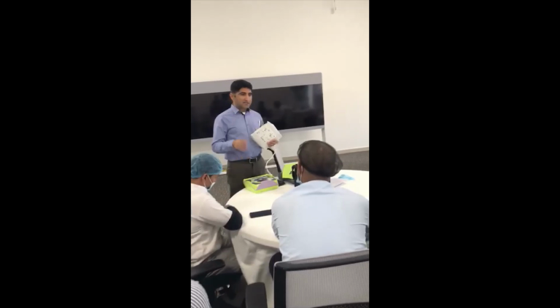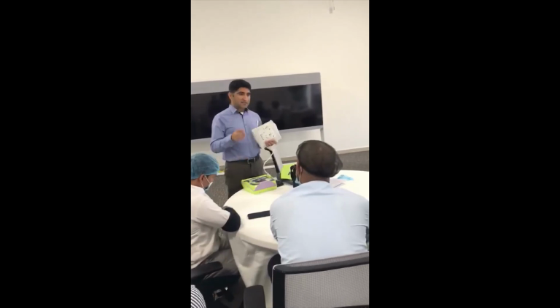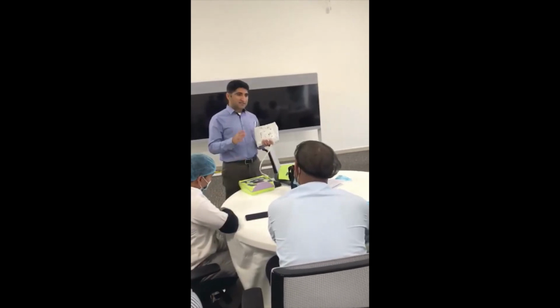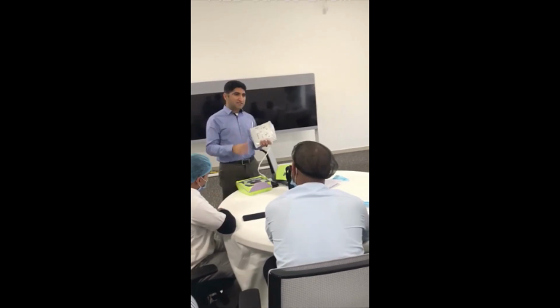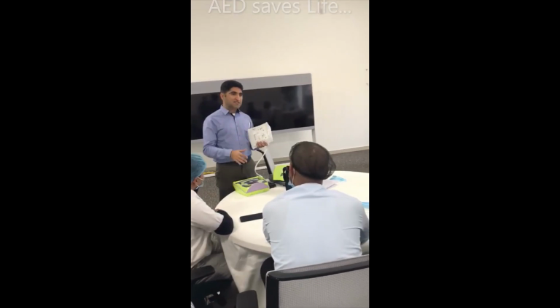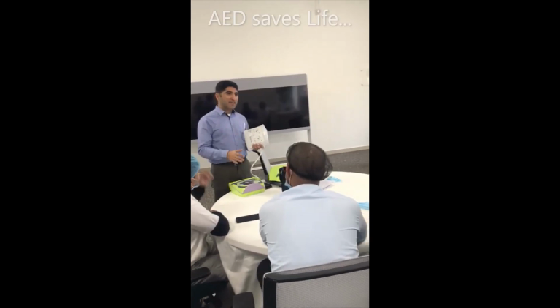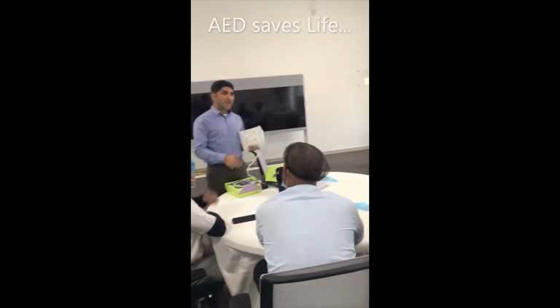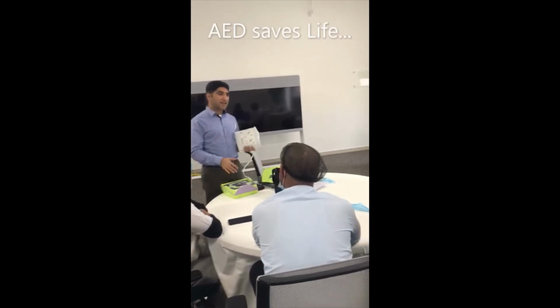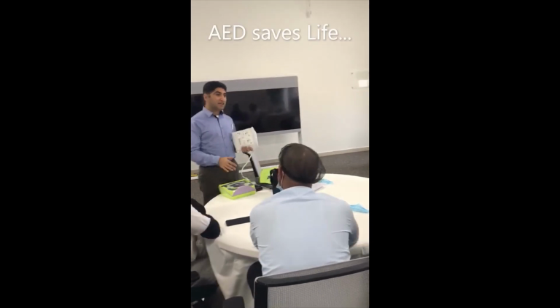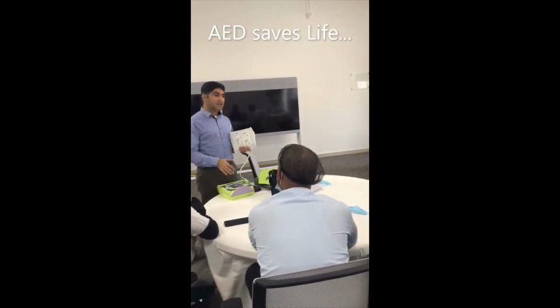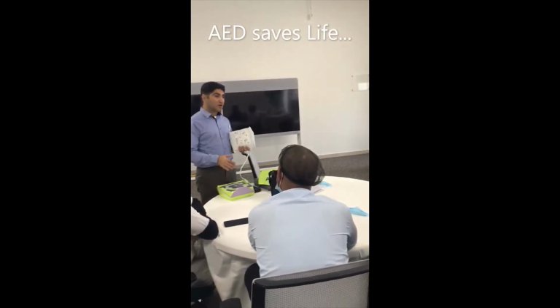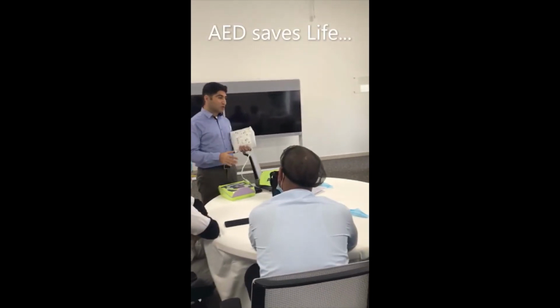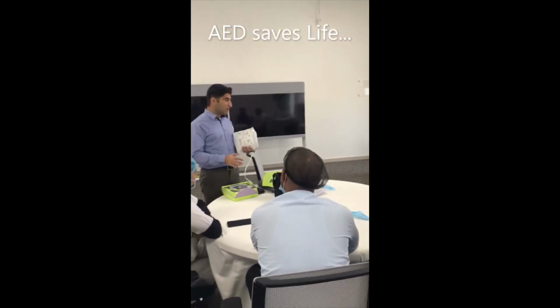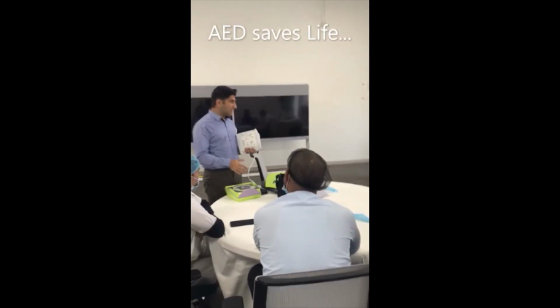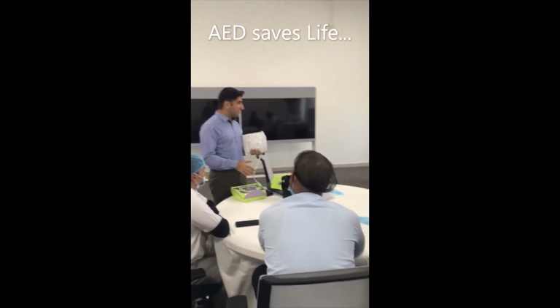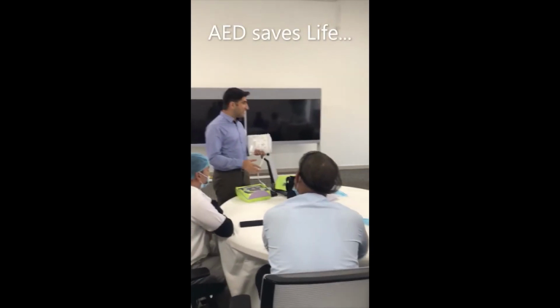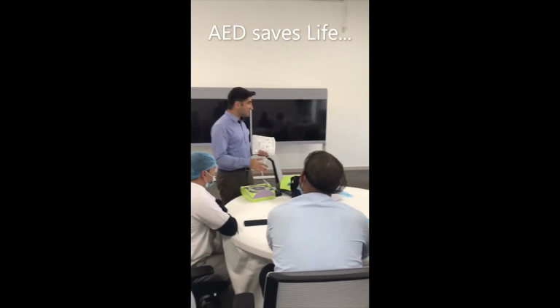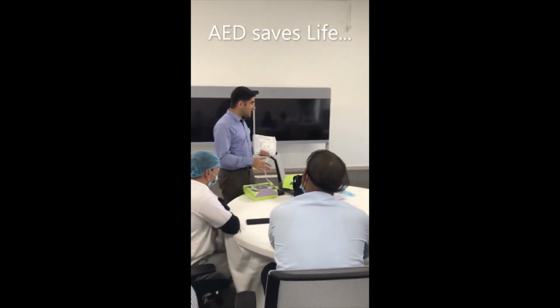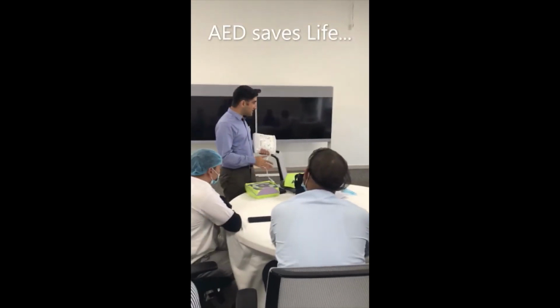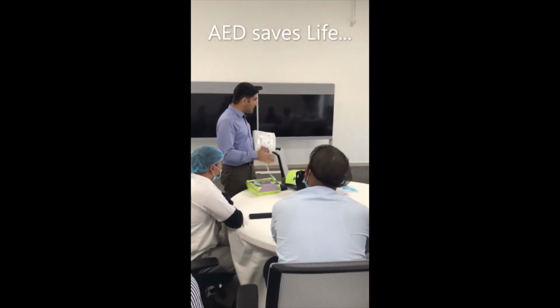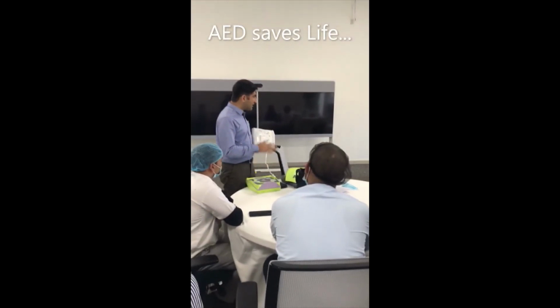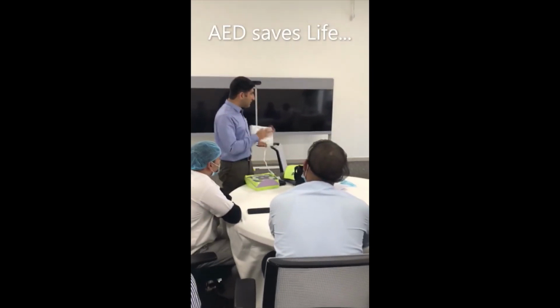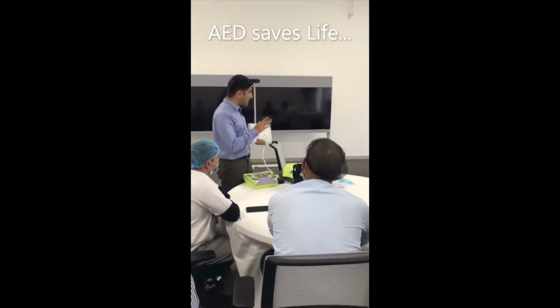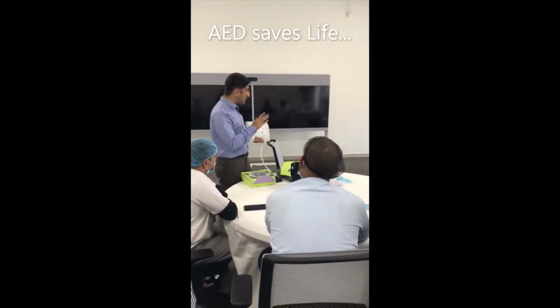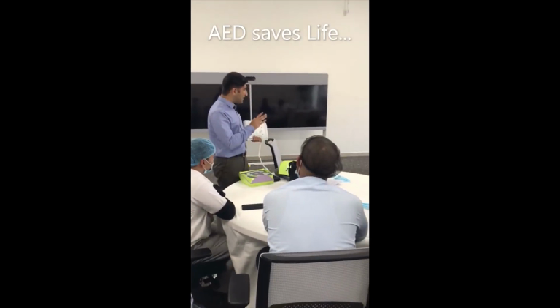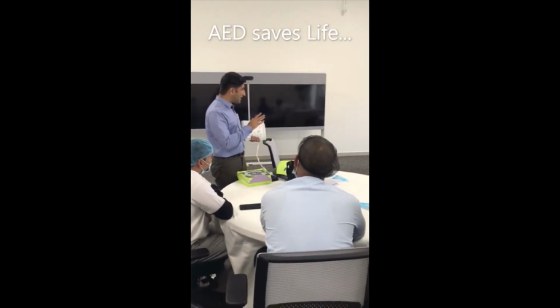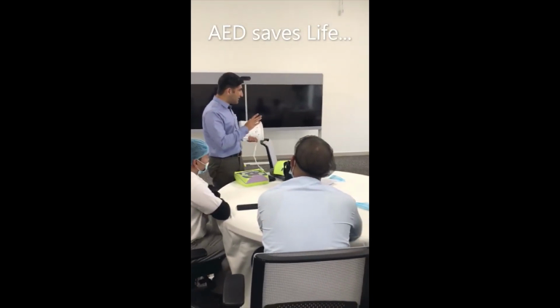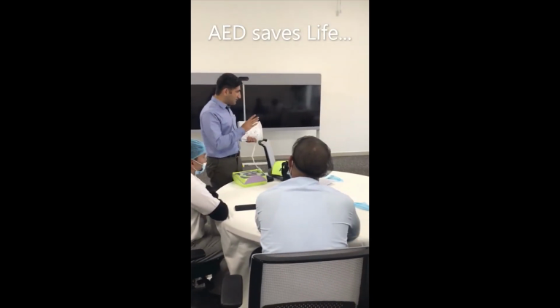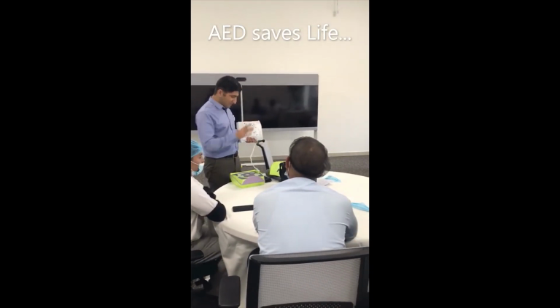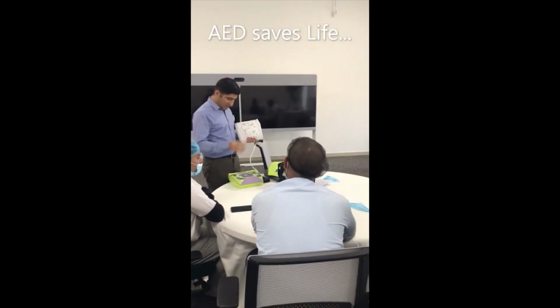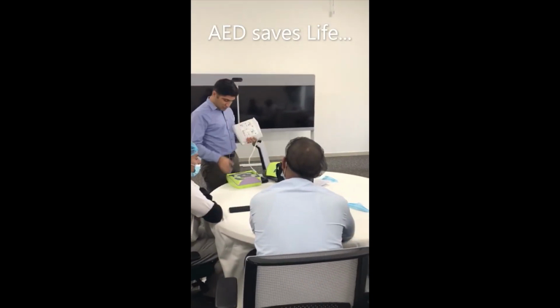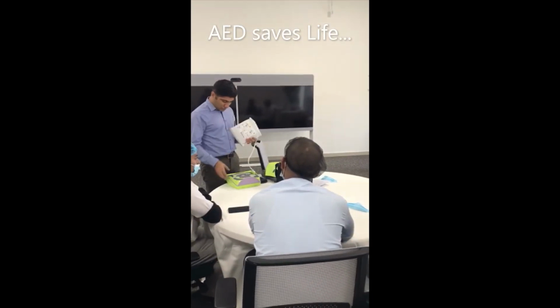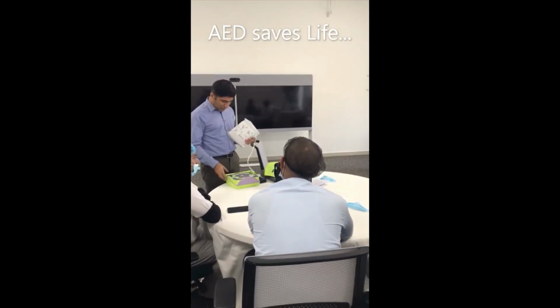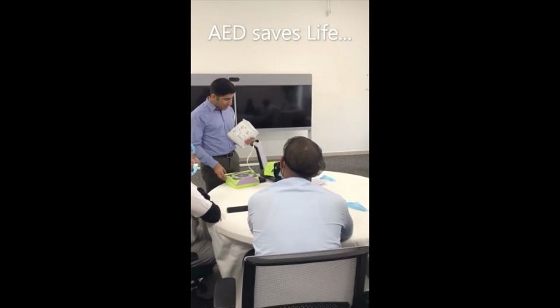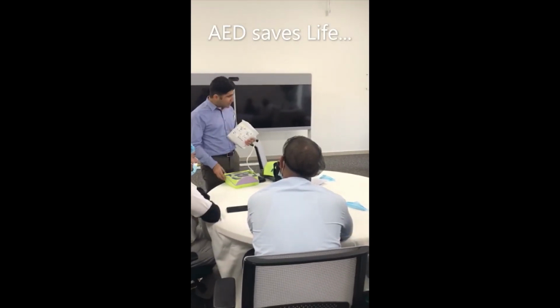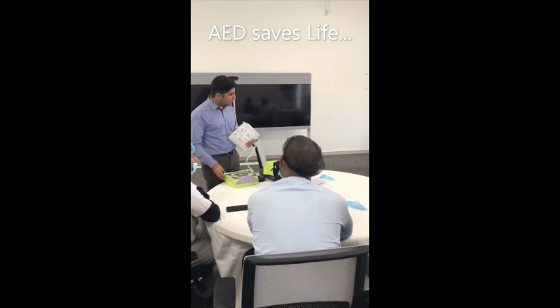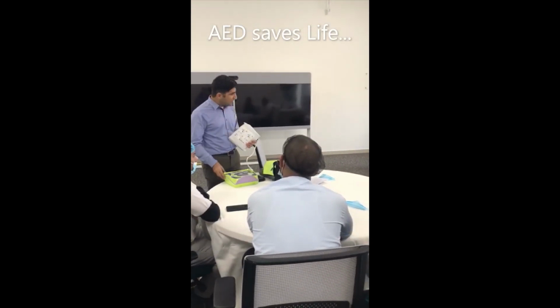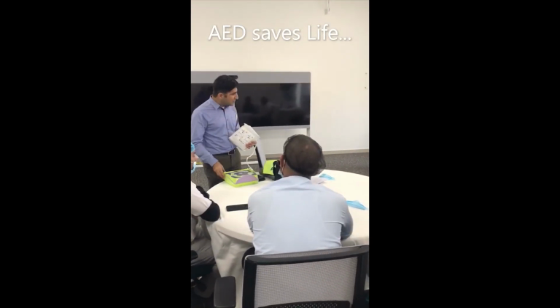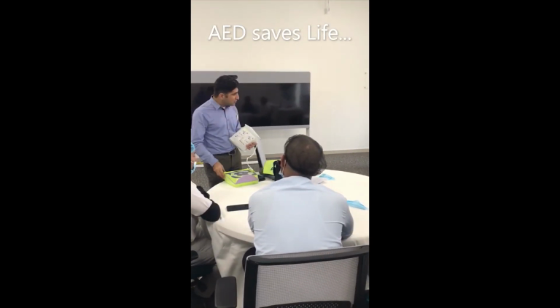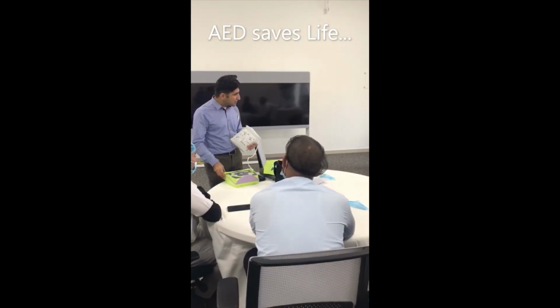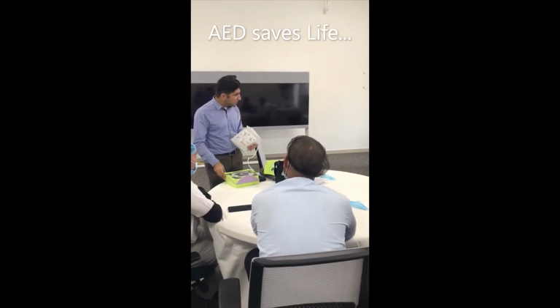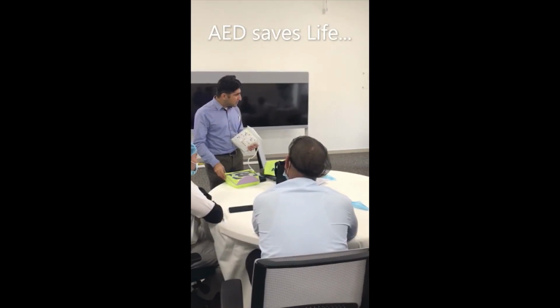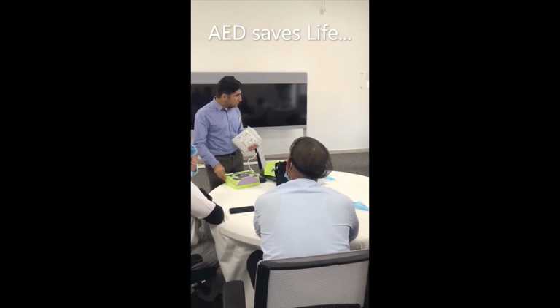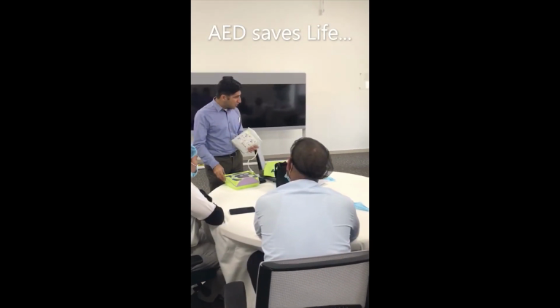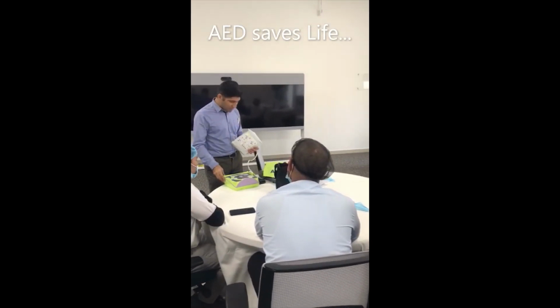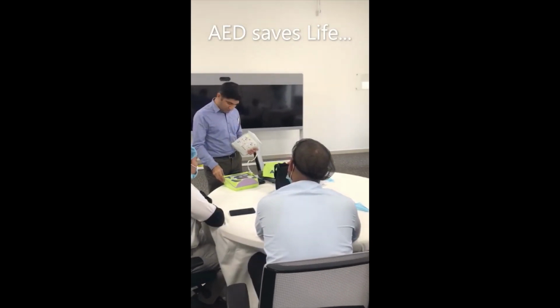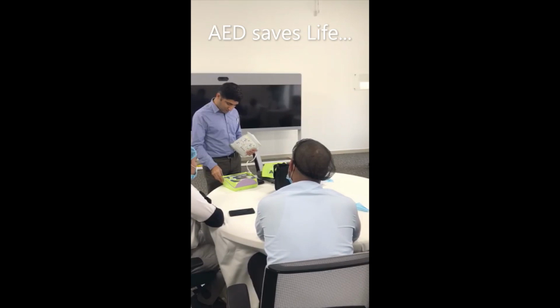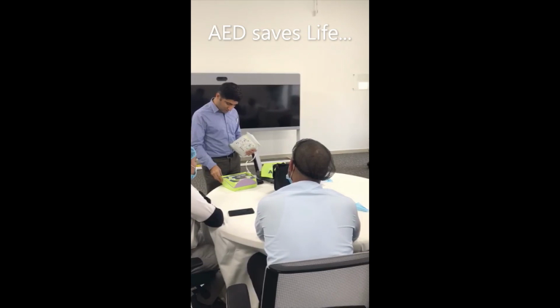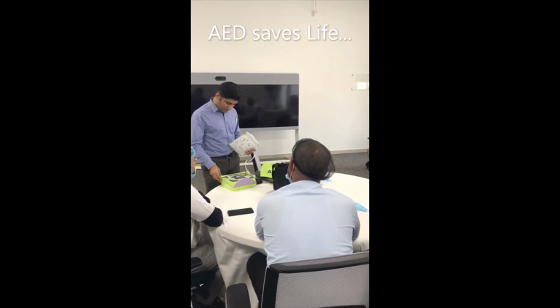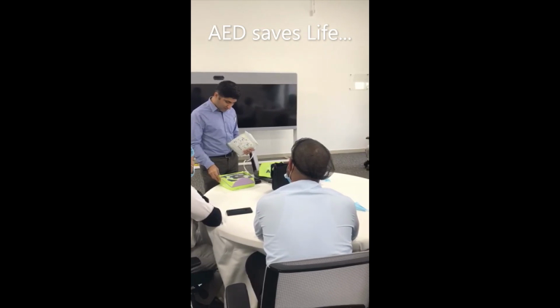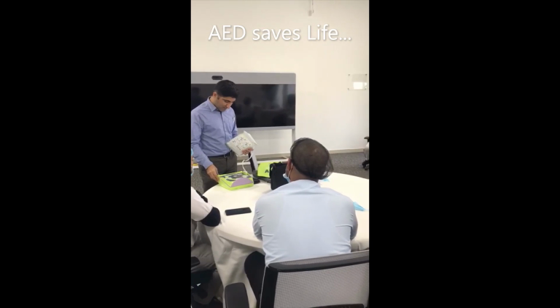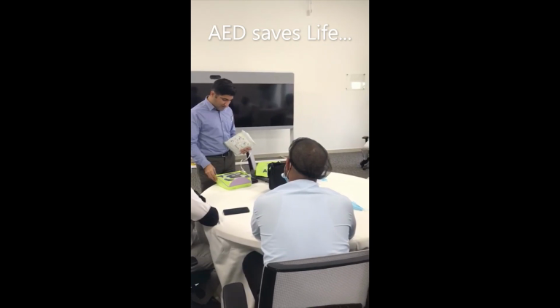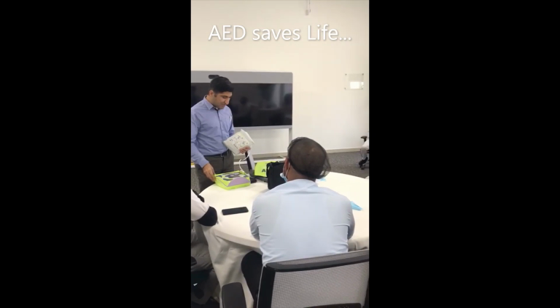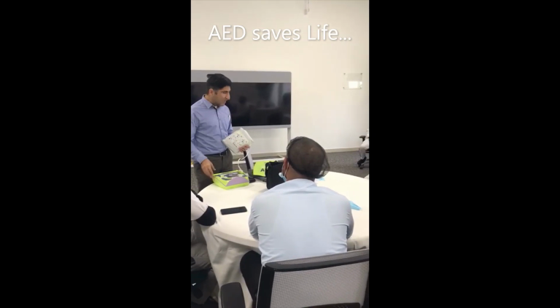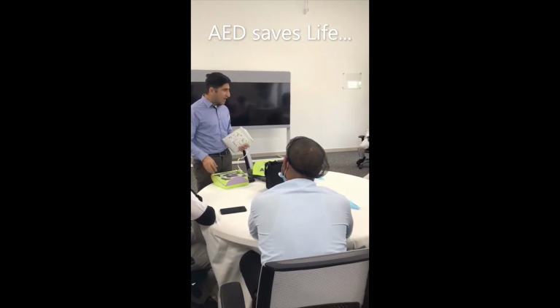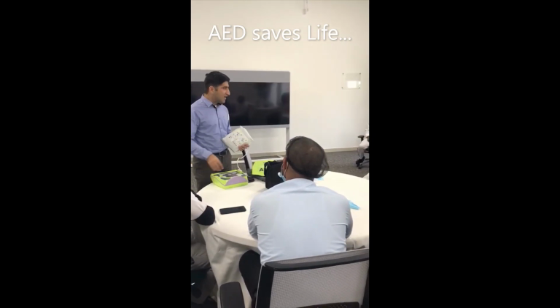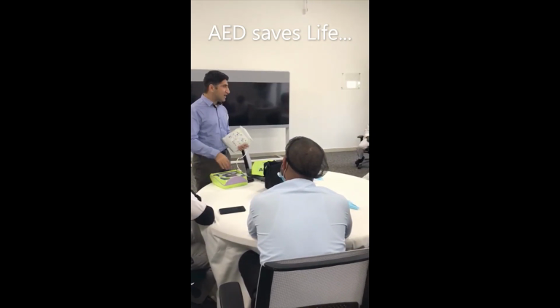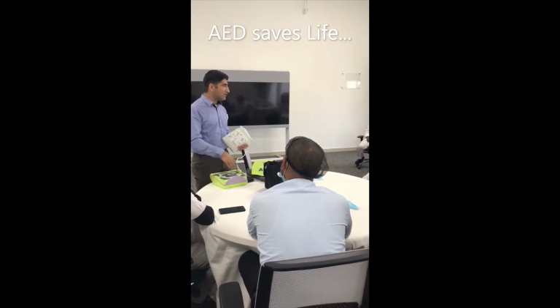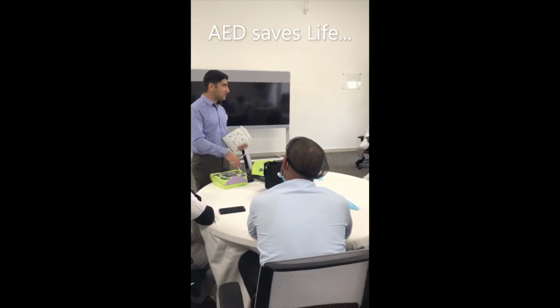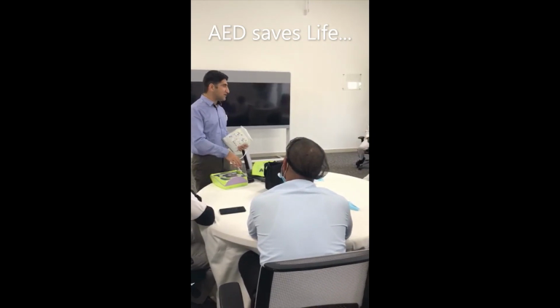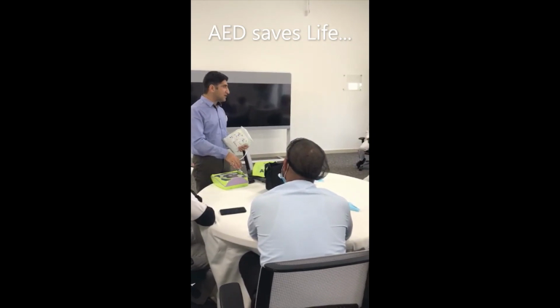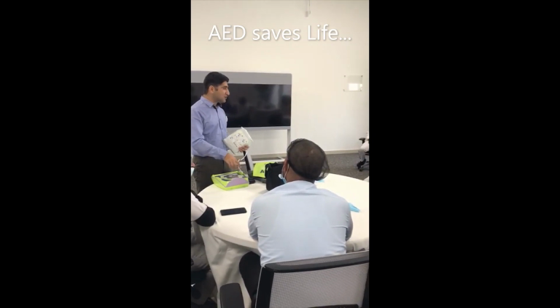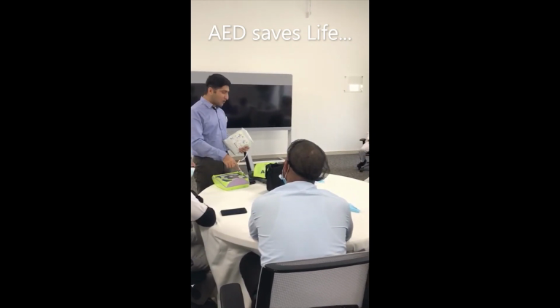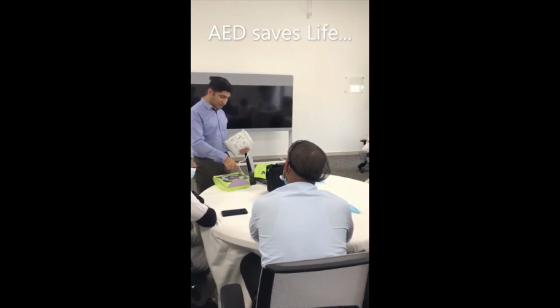This is an AED — Automated External Defibrillator. So here we need to turn it on. I have turned it on.